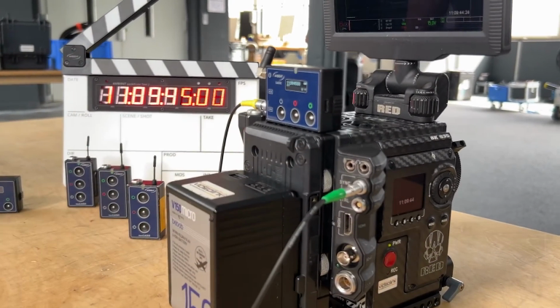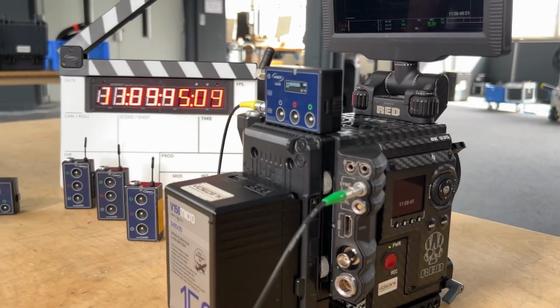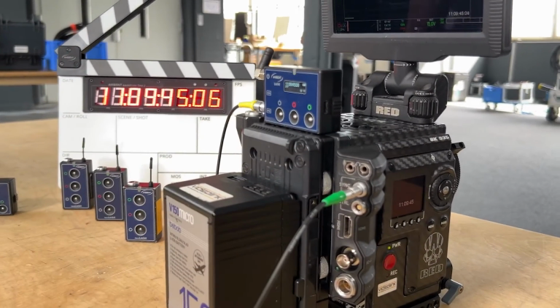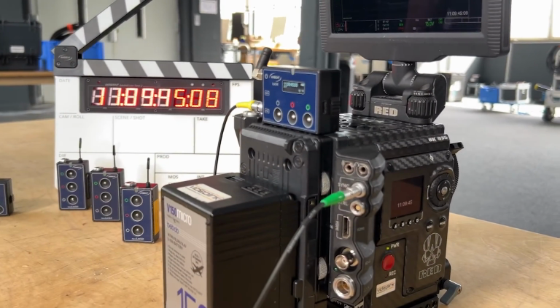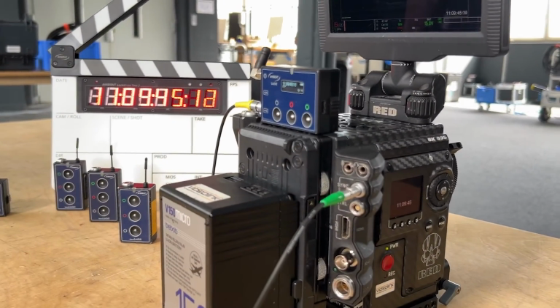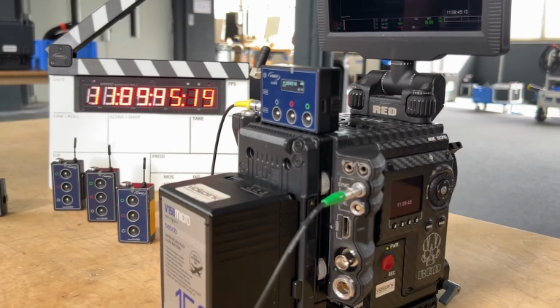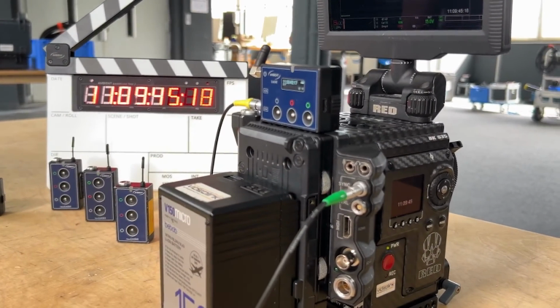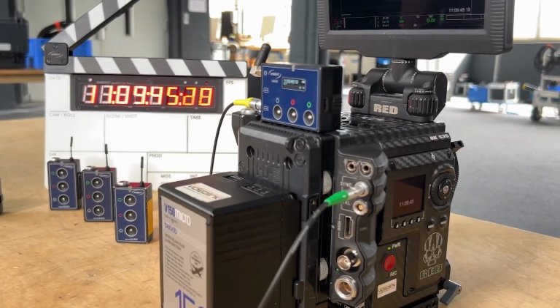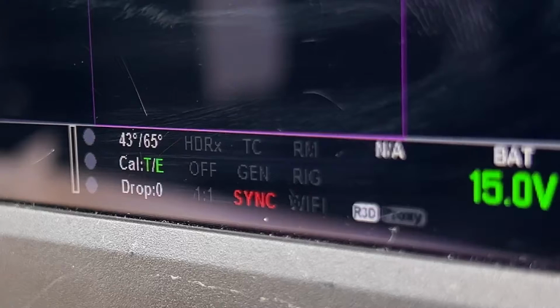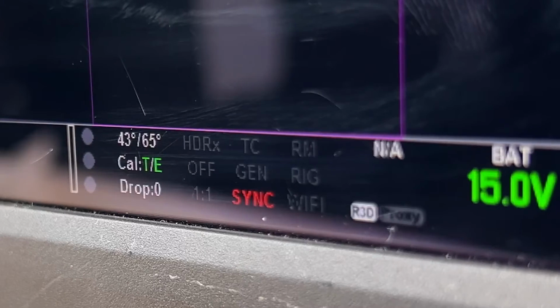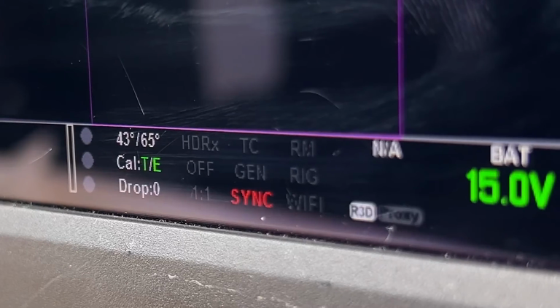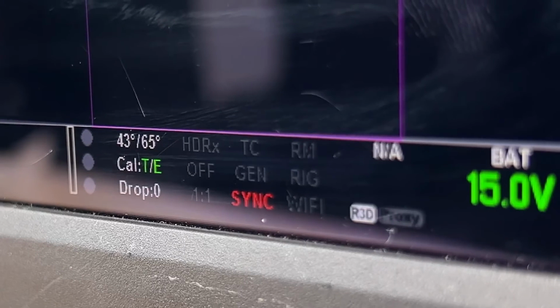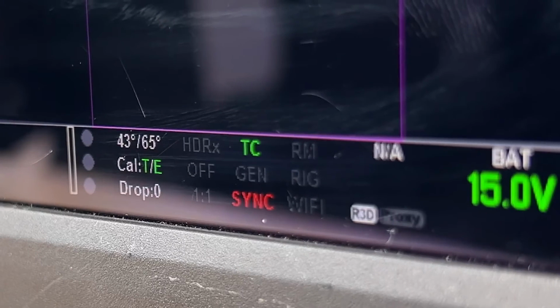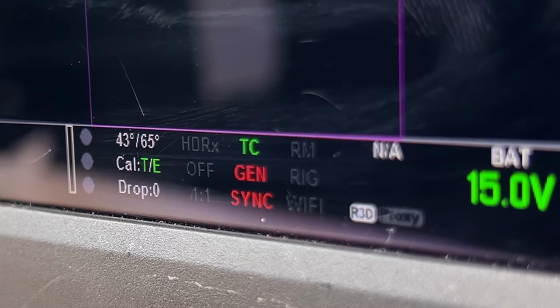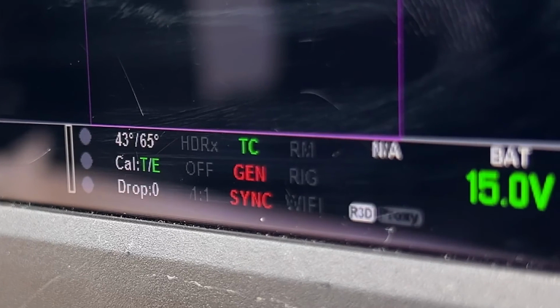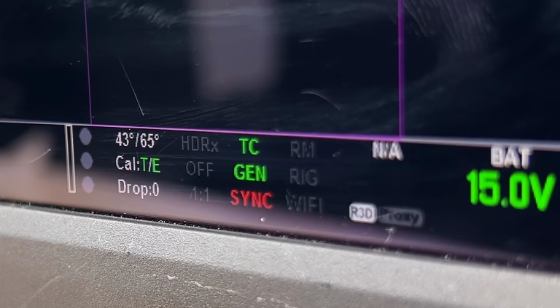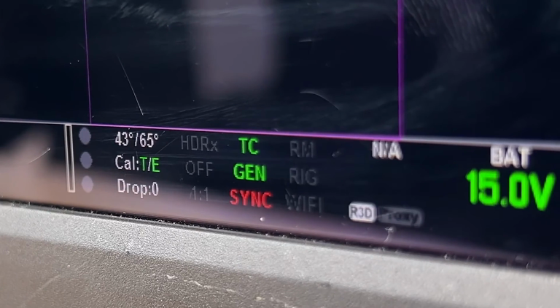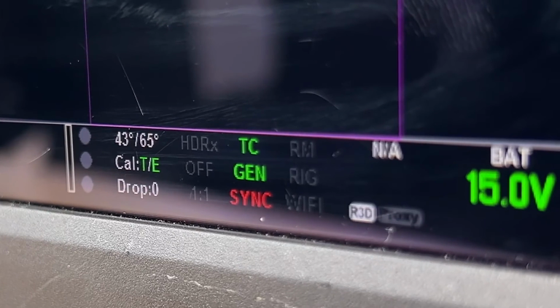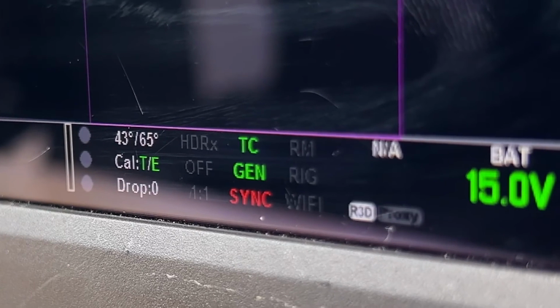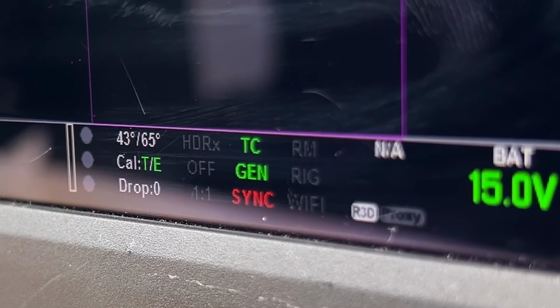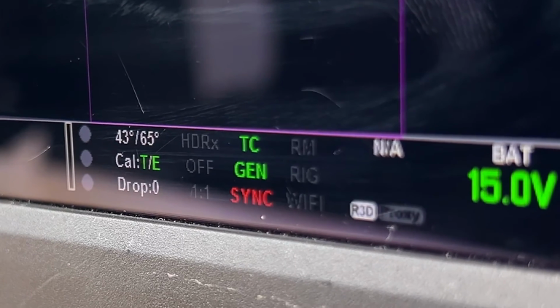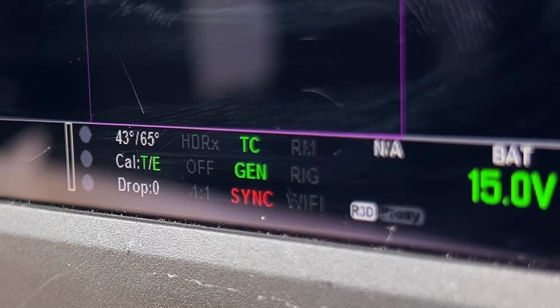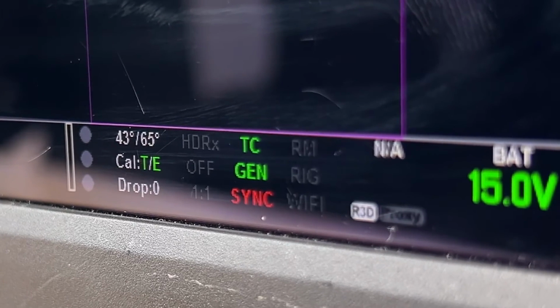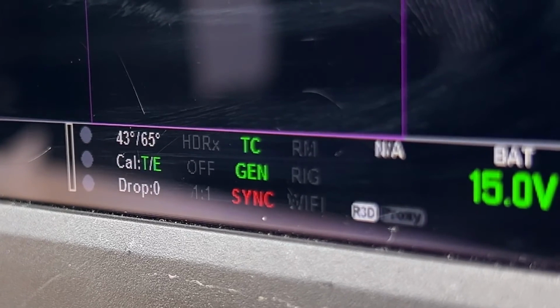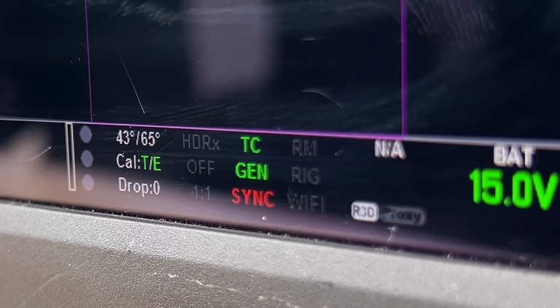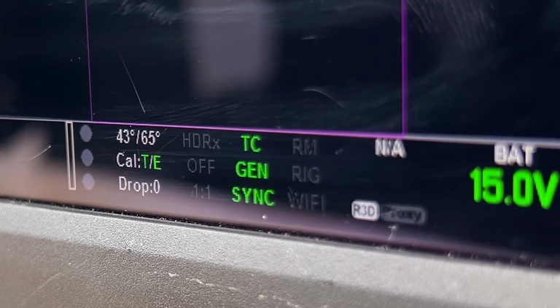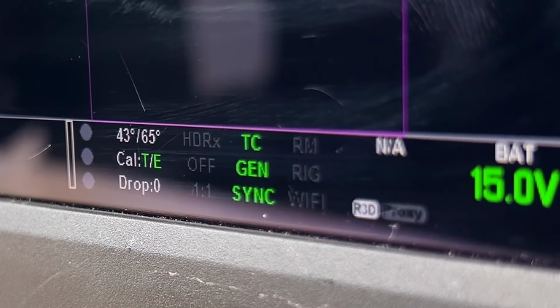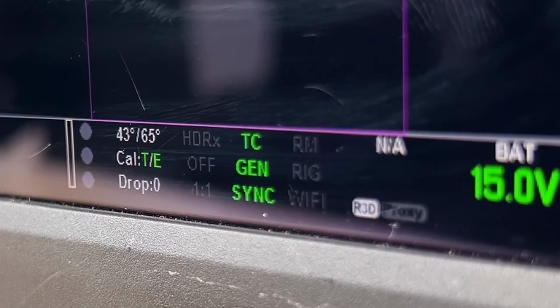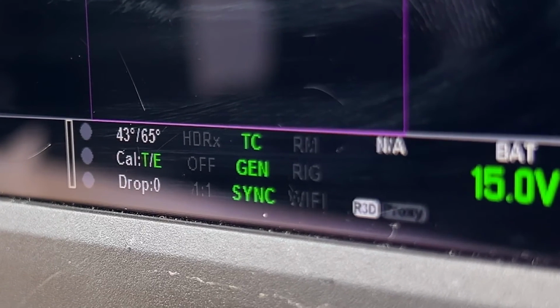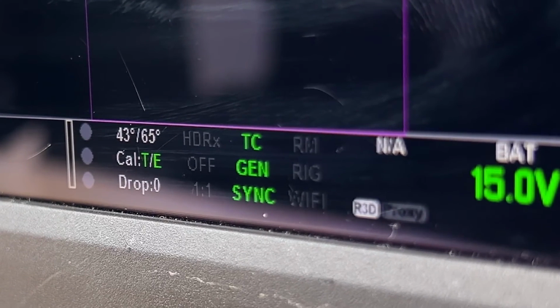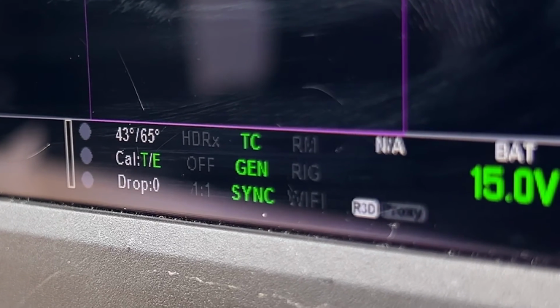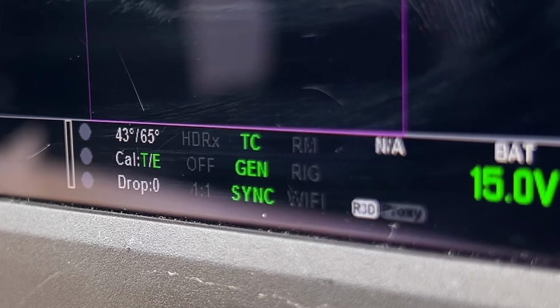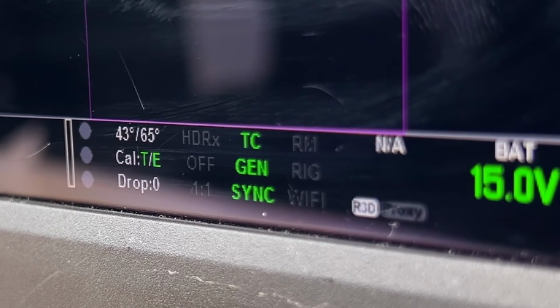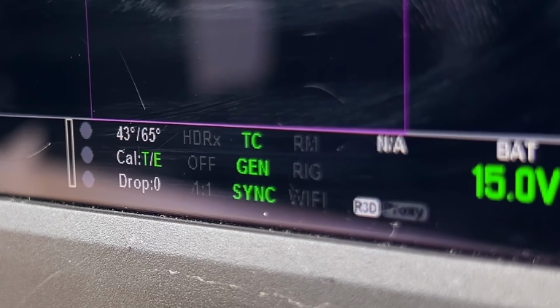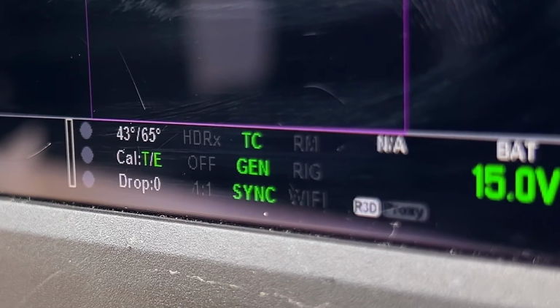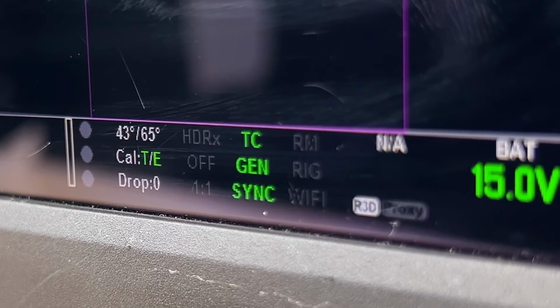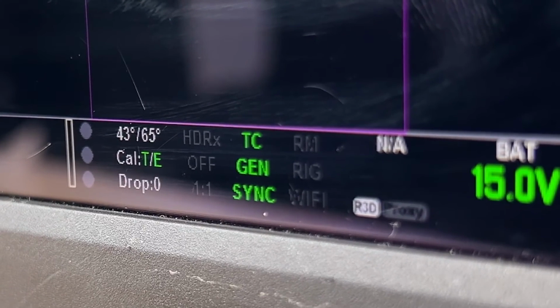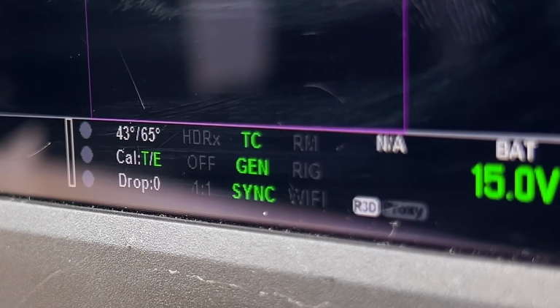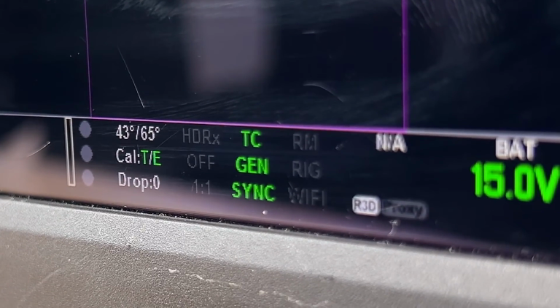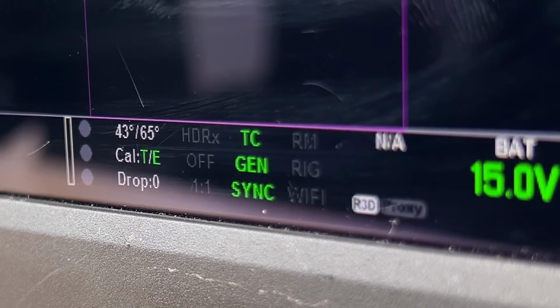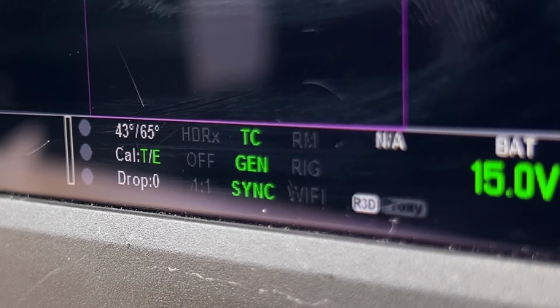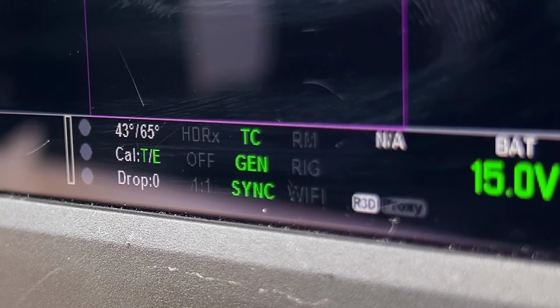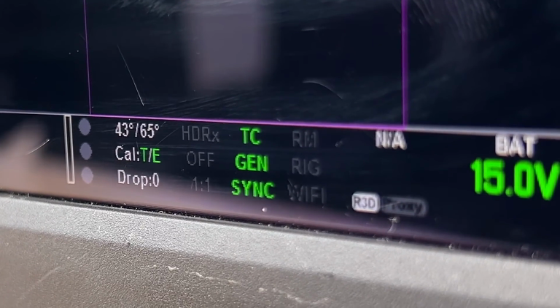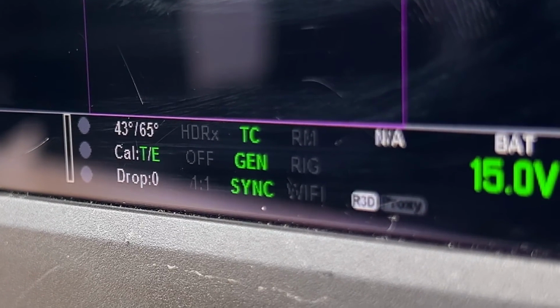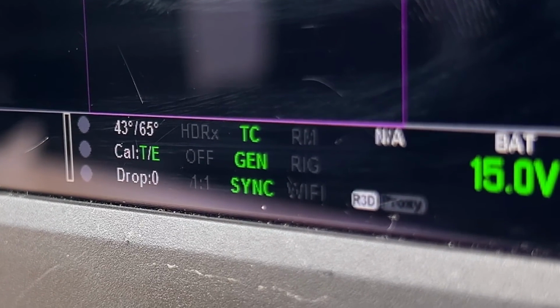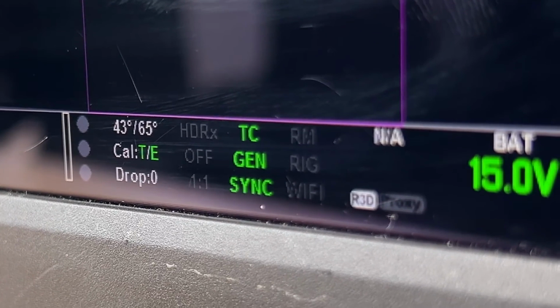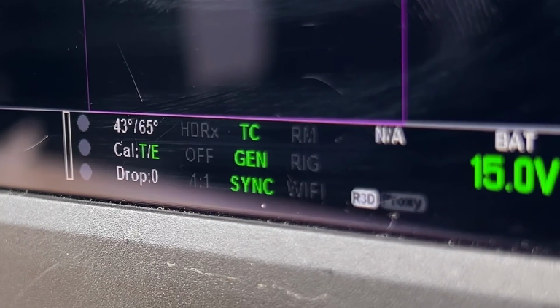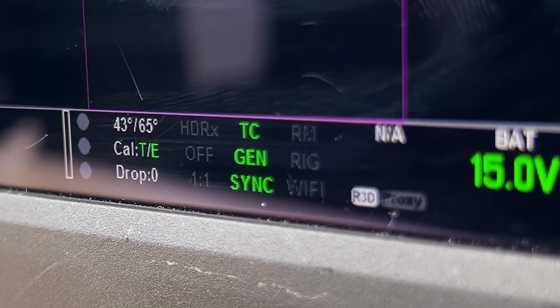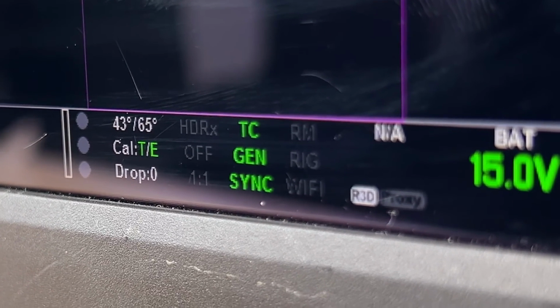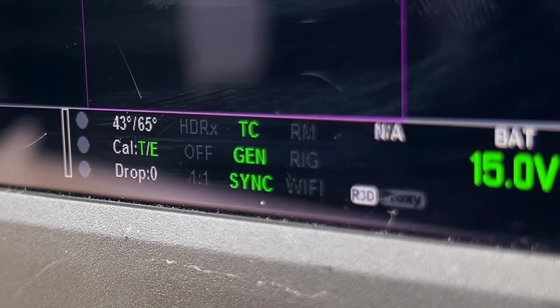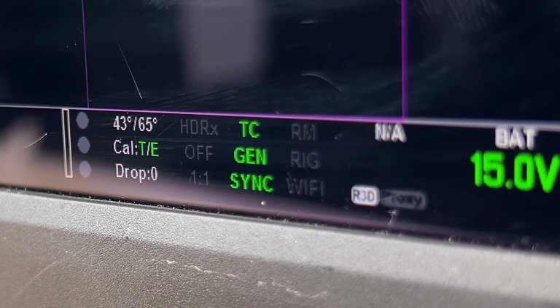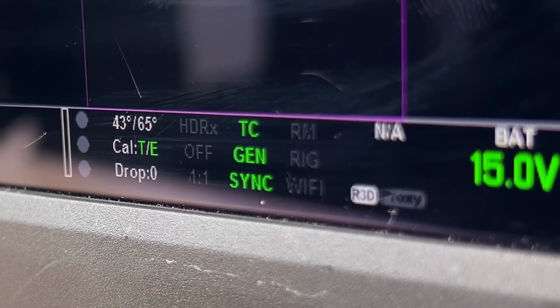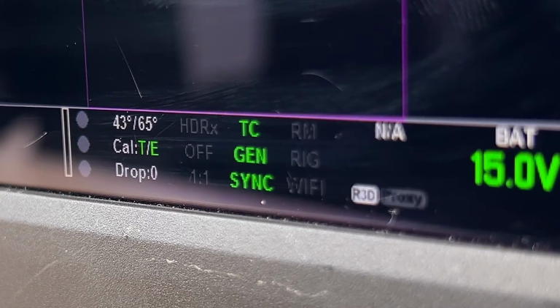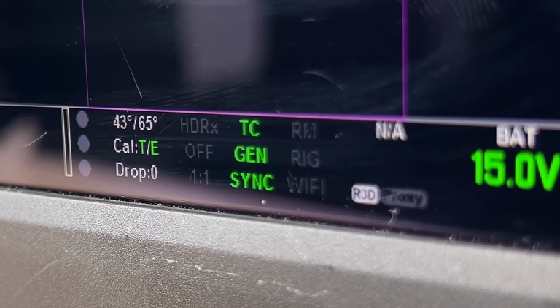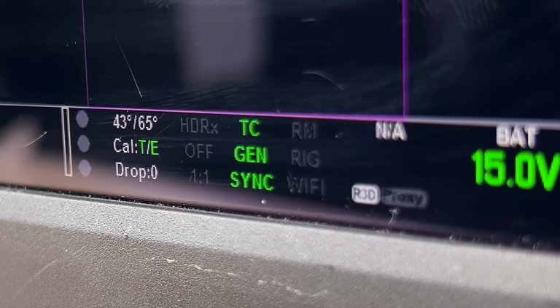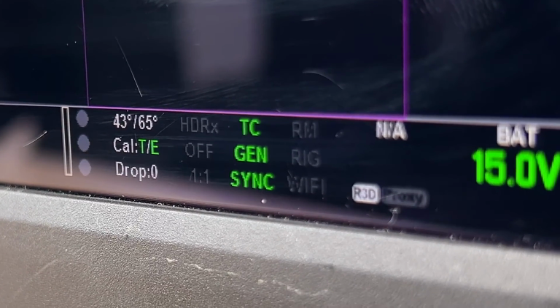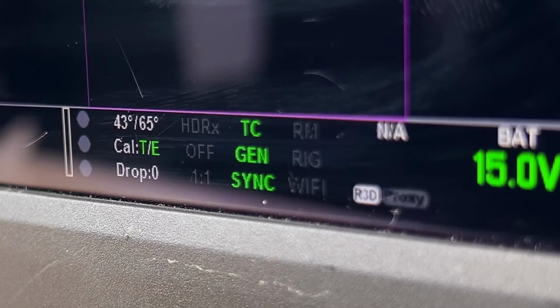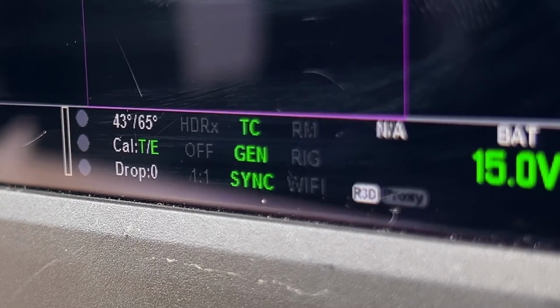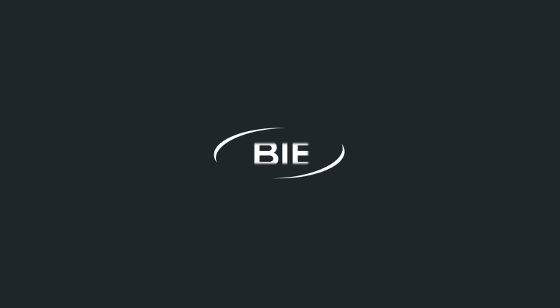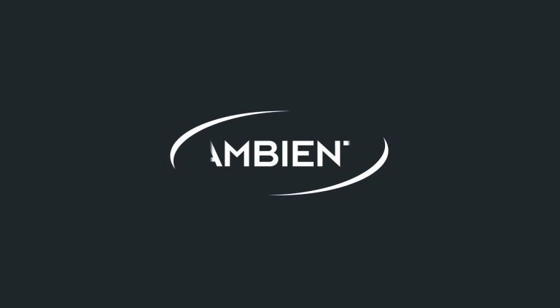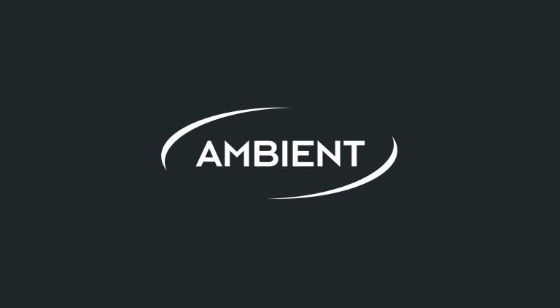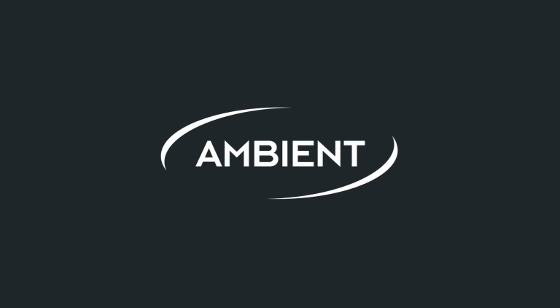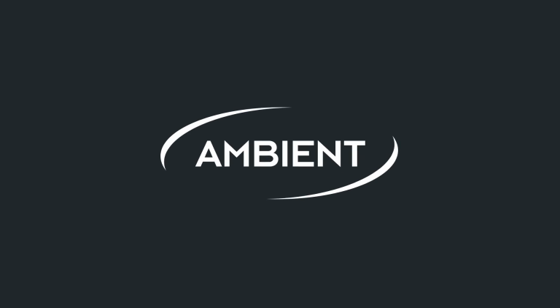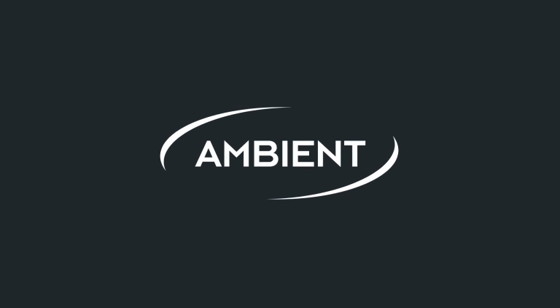Now the camera accepts the external genlock signal, indicated by the green Sync sign.